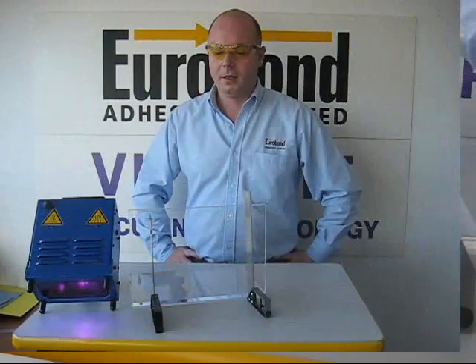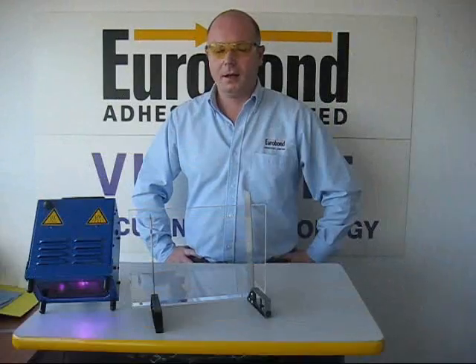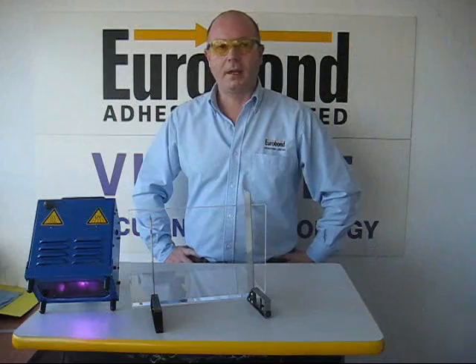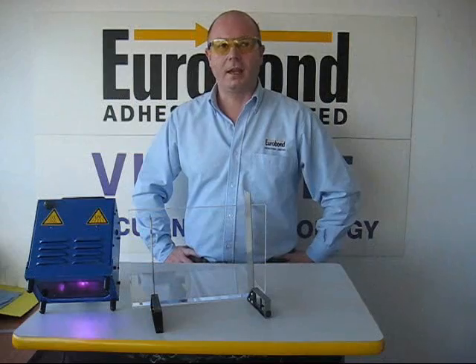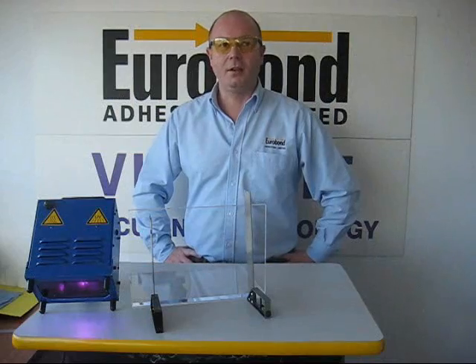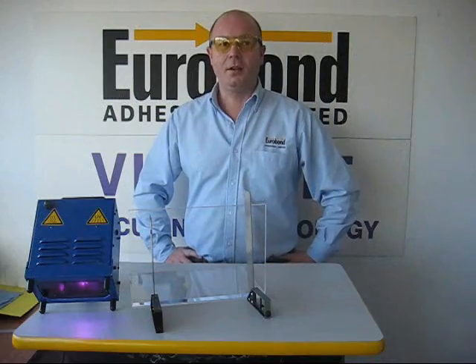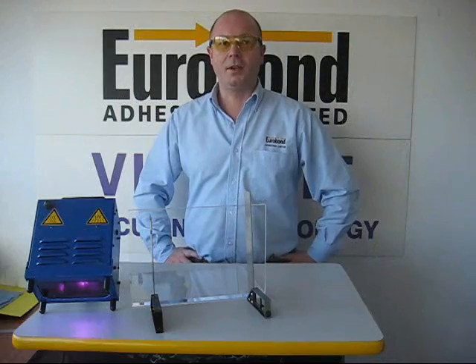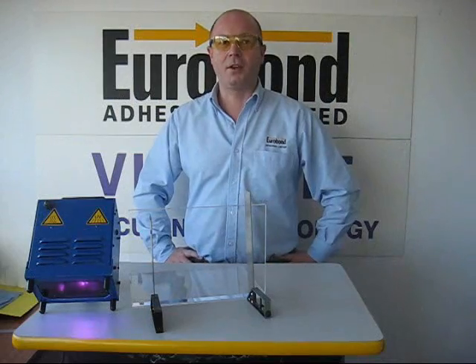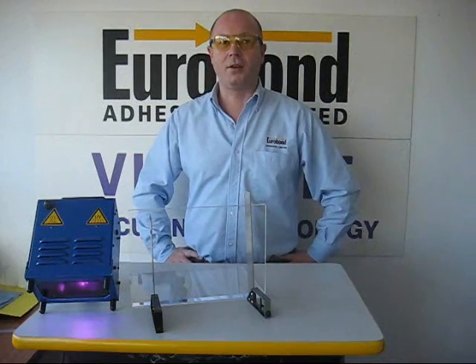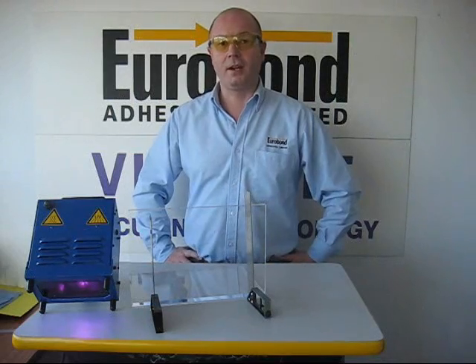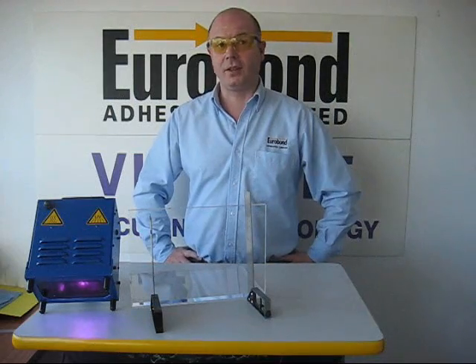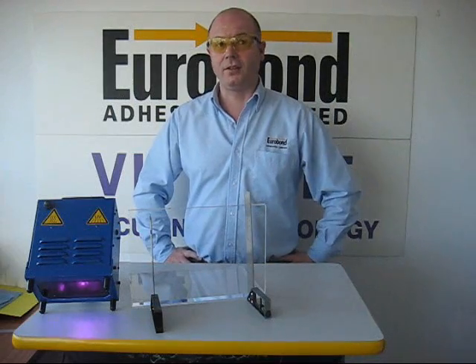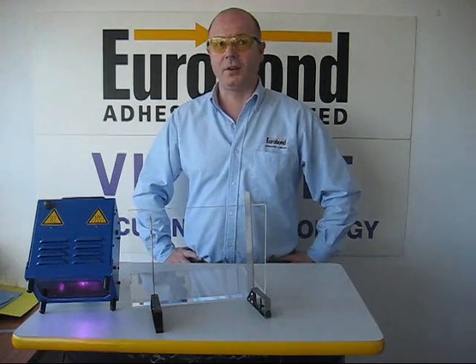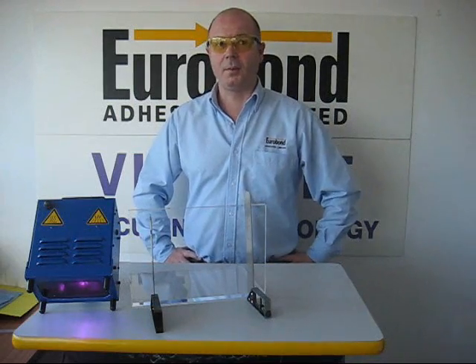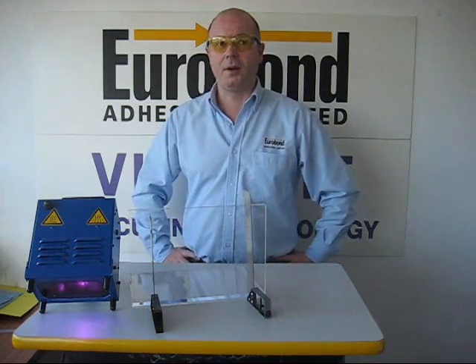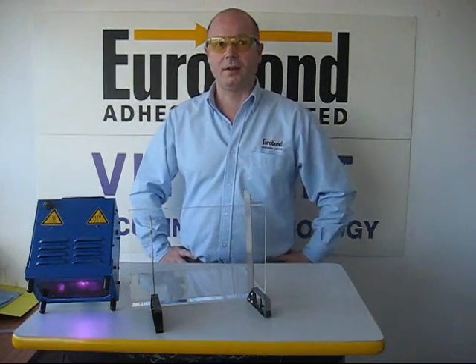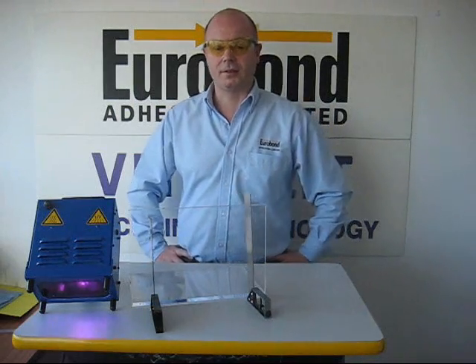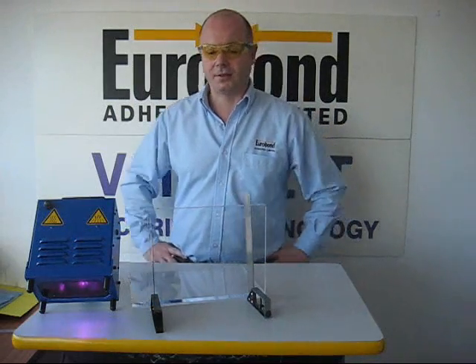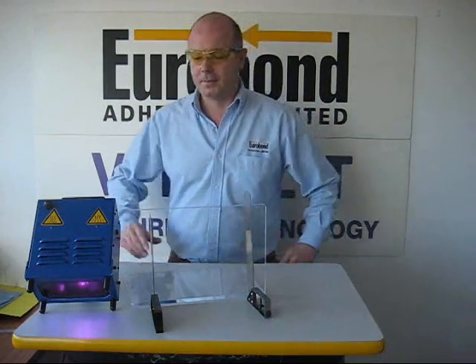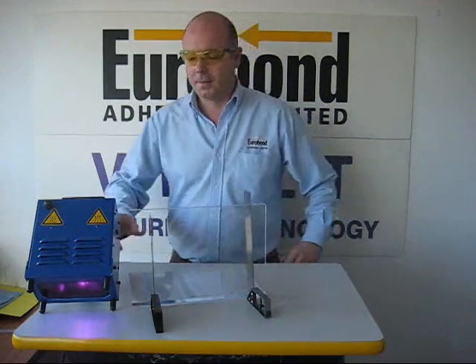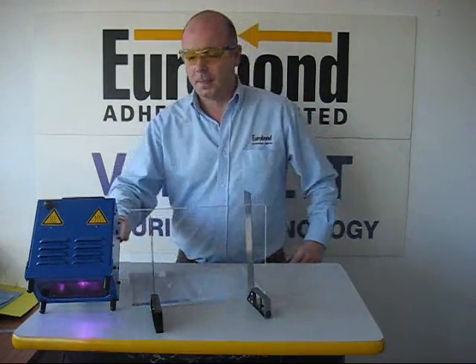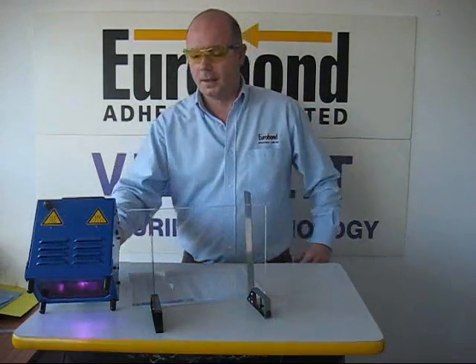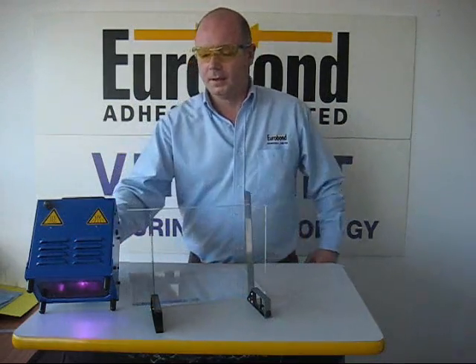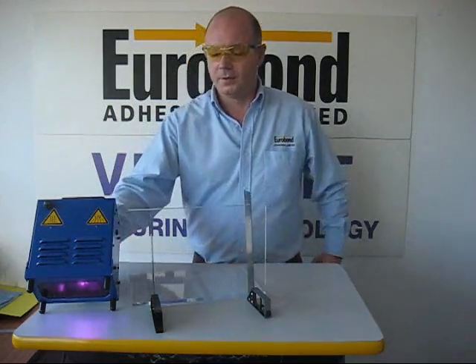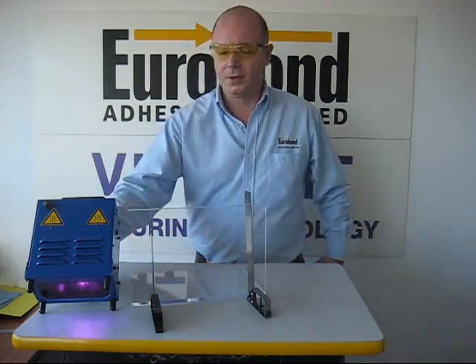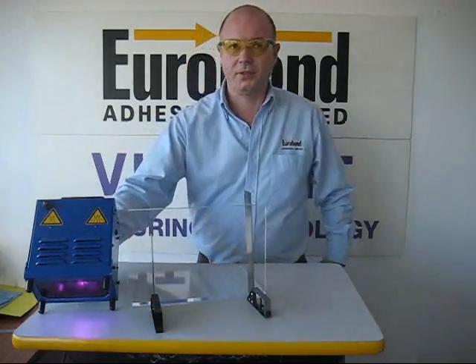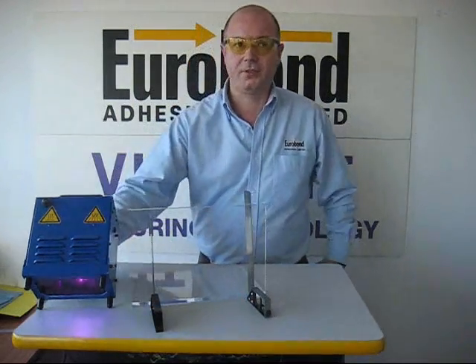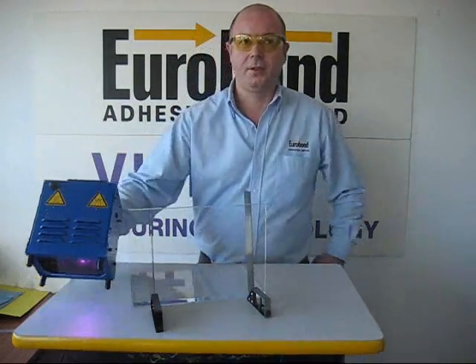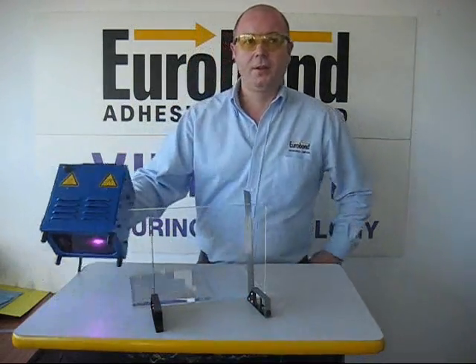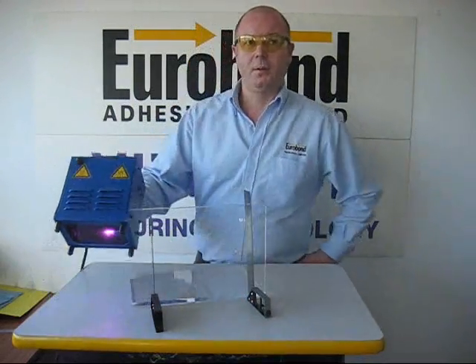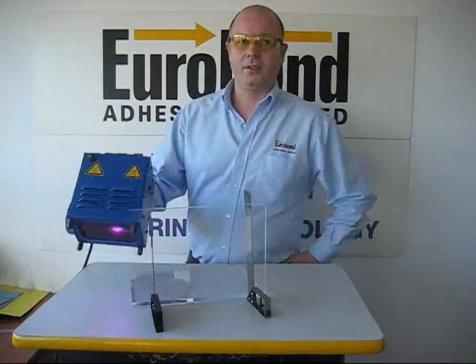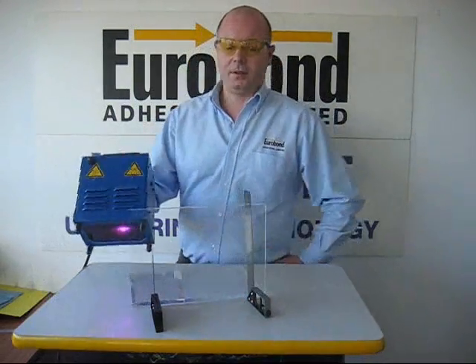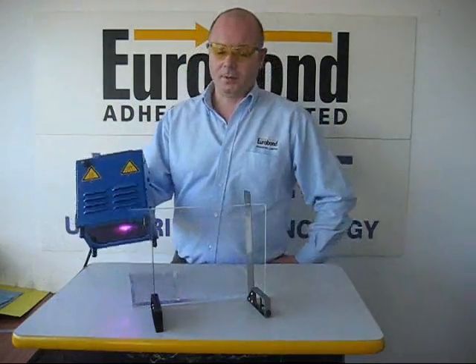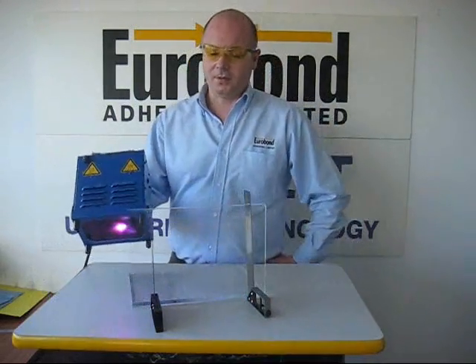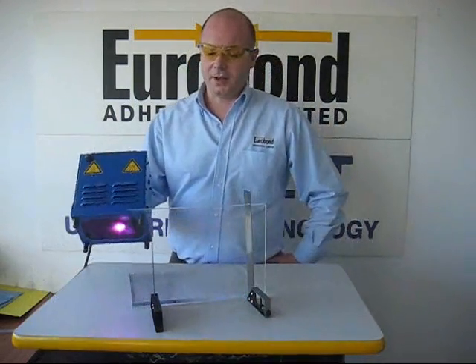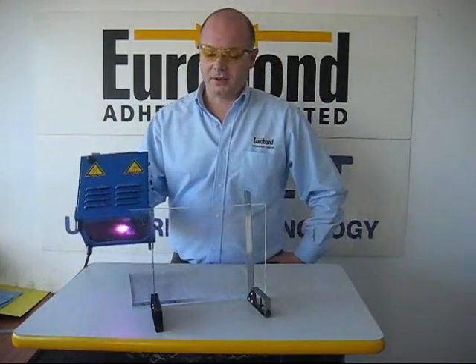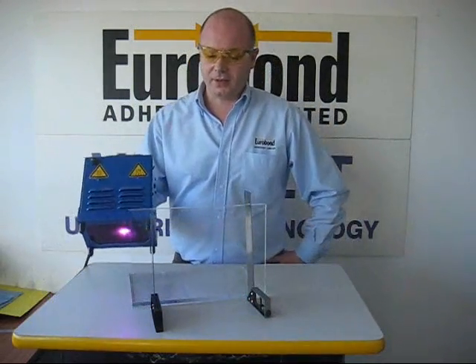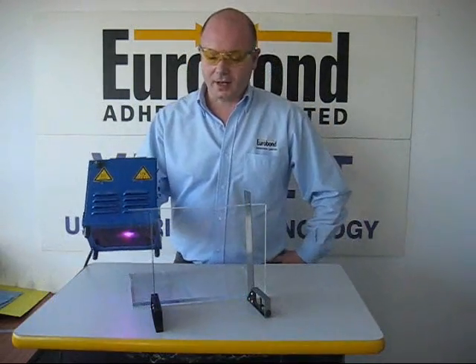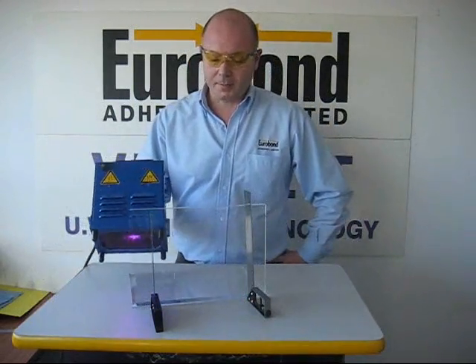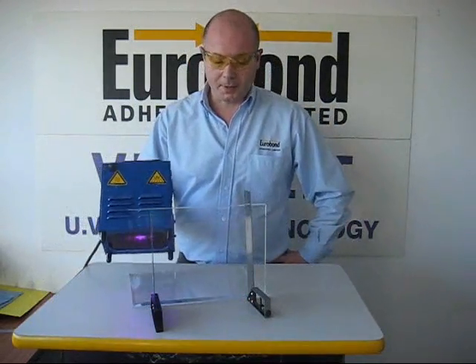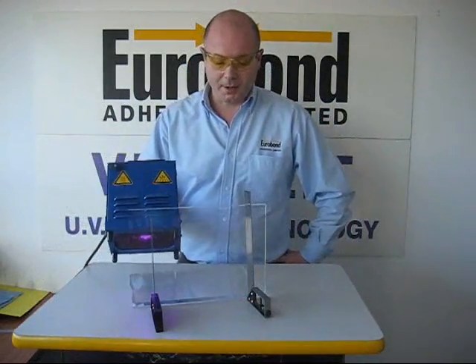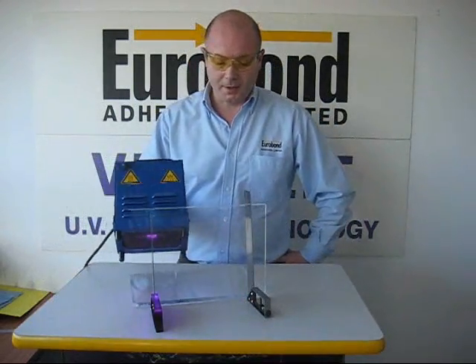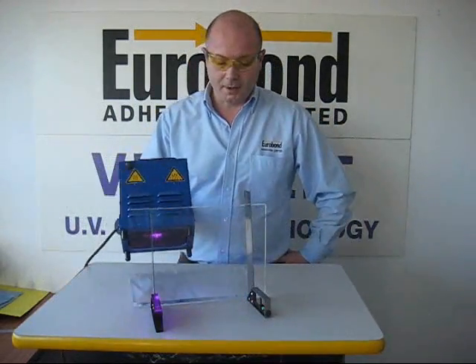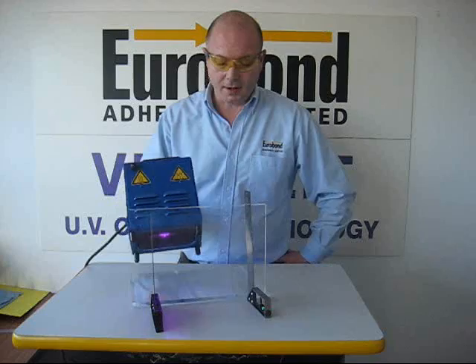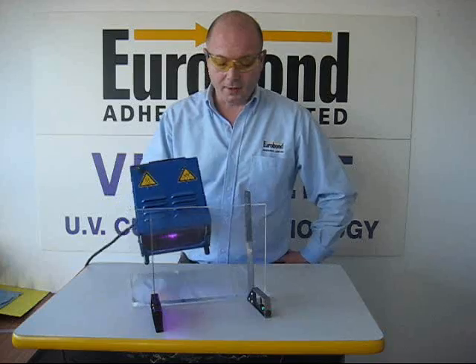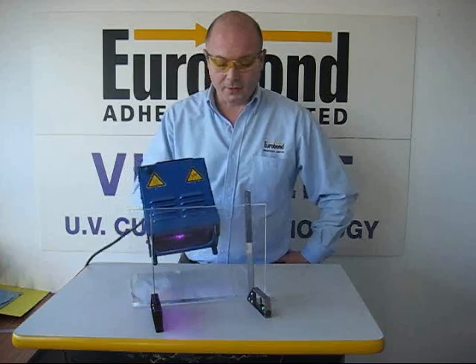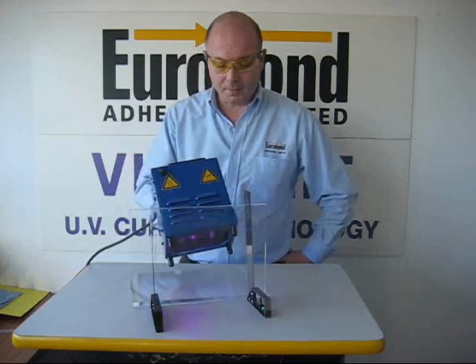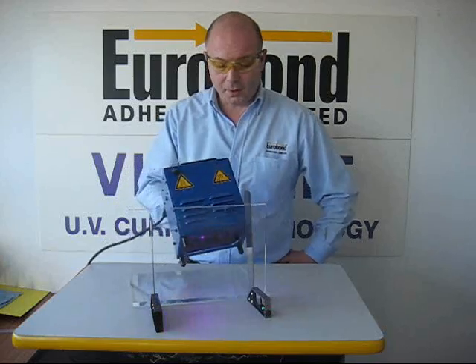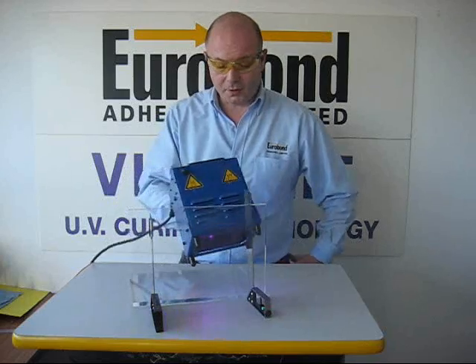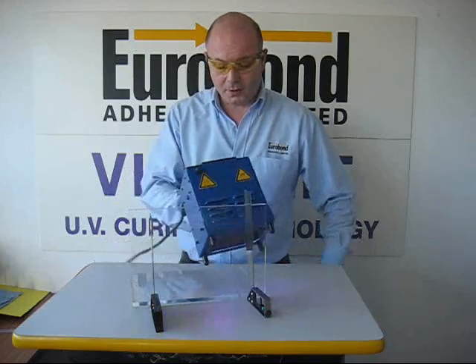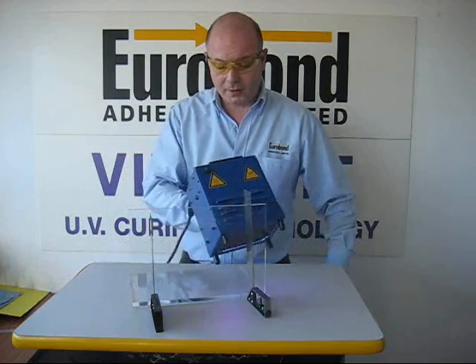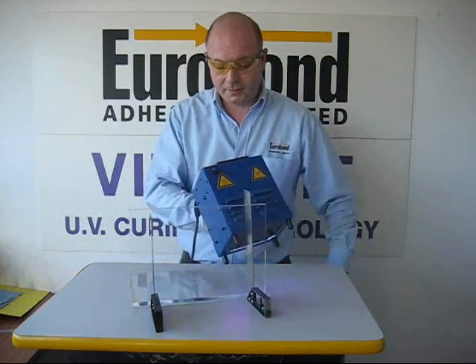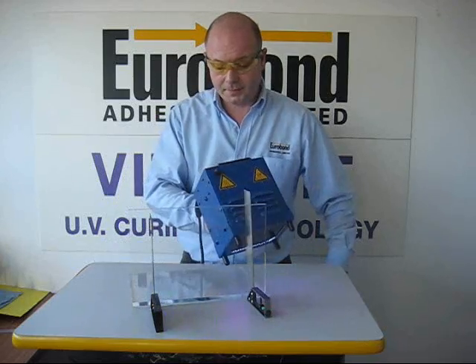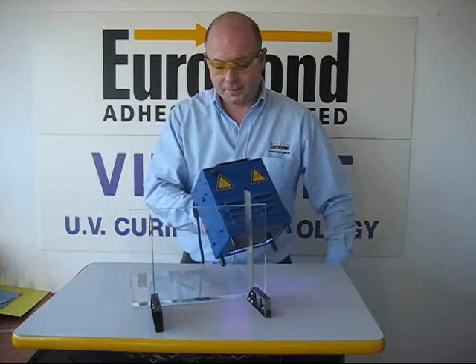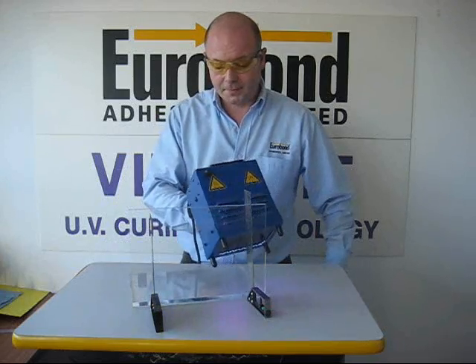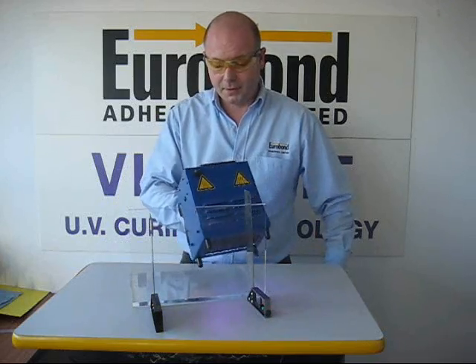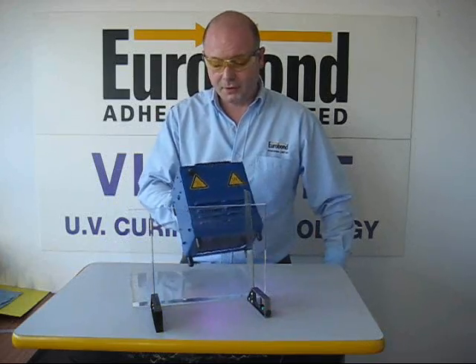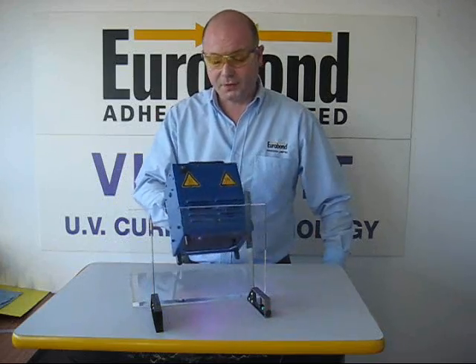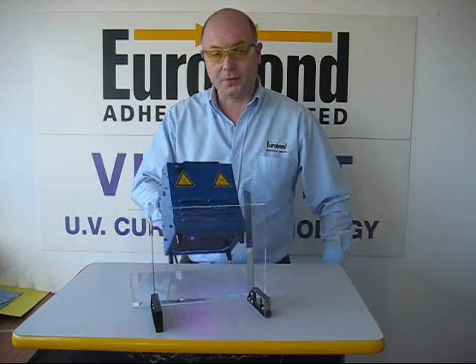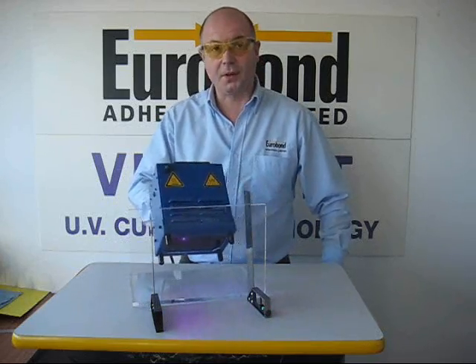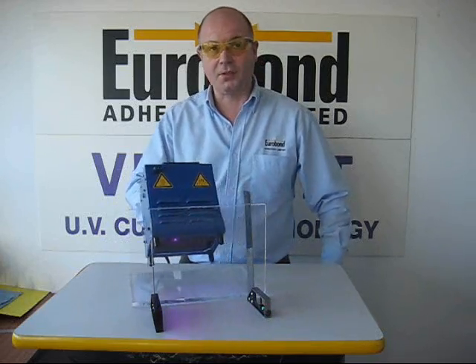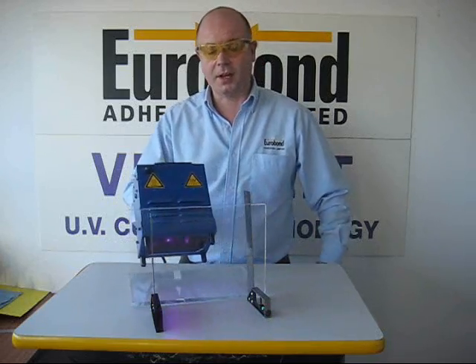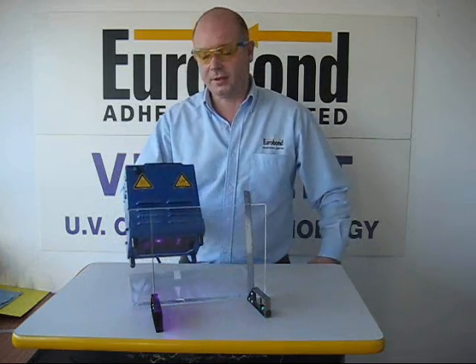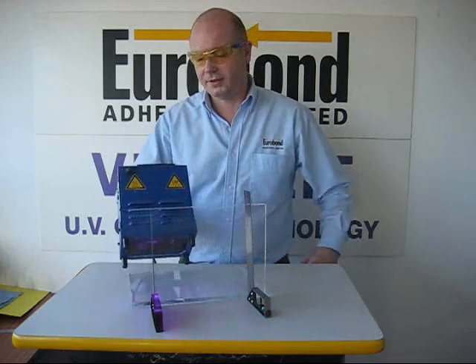UV curing is in two parts. First, we simply flush the lamp over the bond line just for a few seconds.